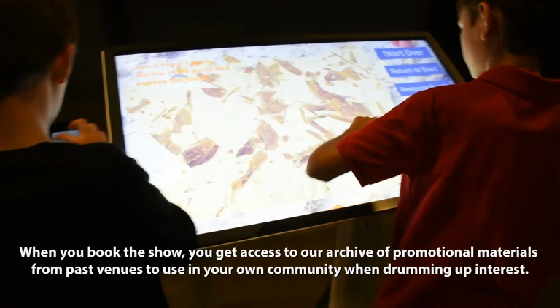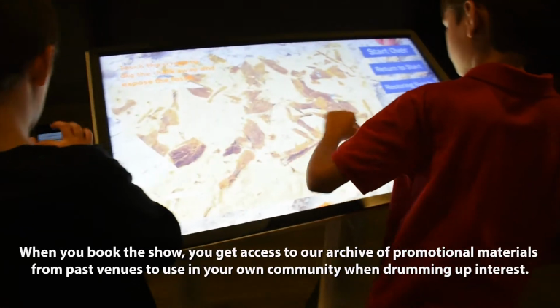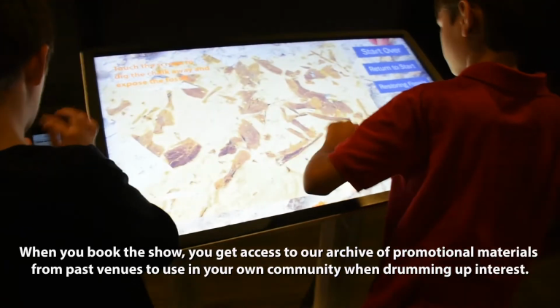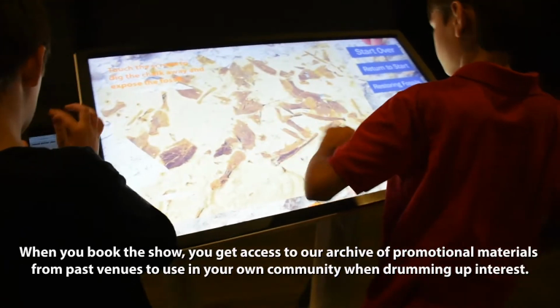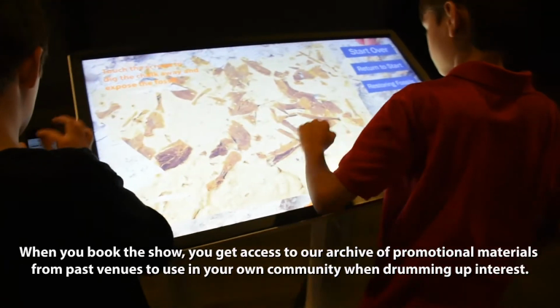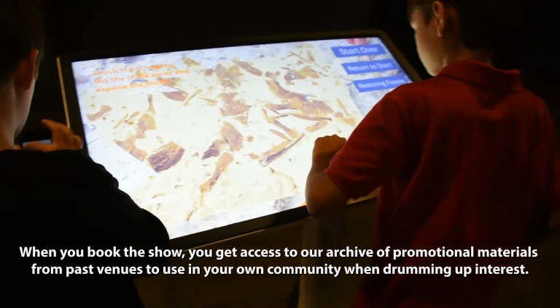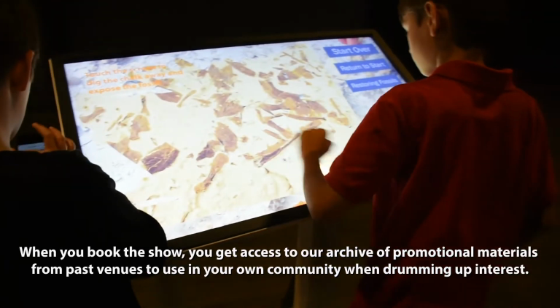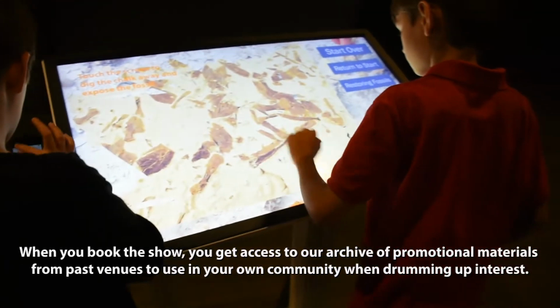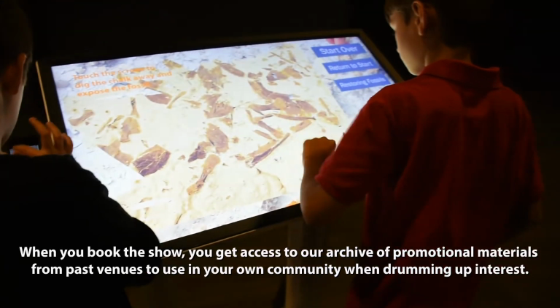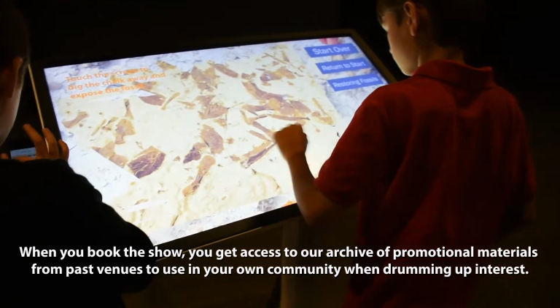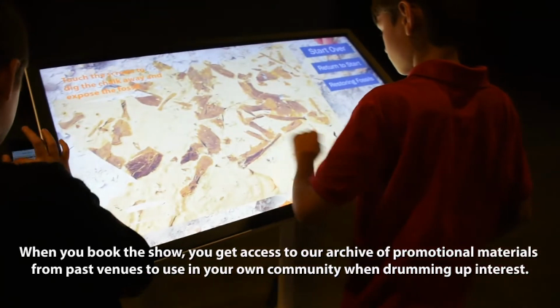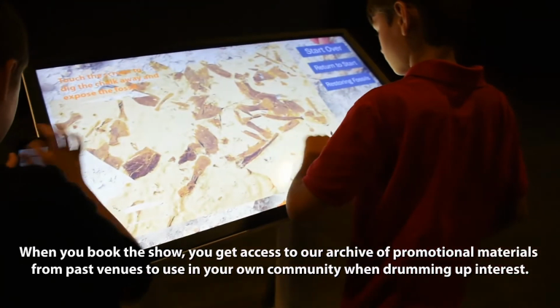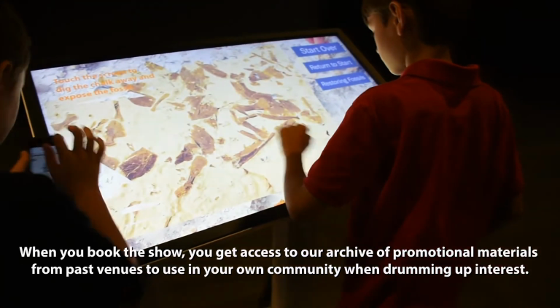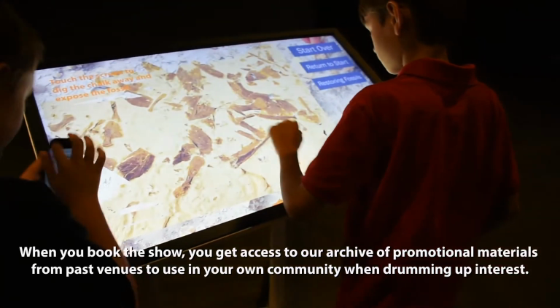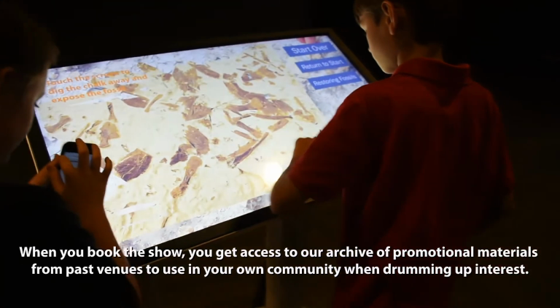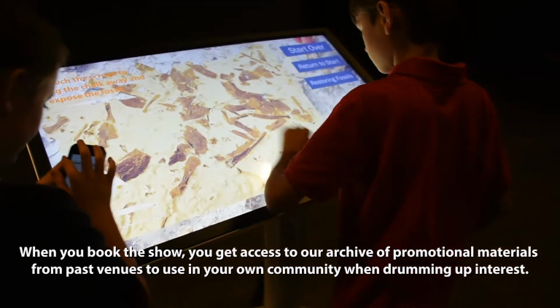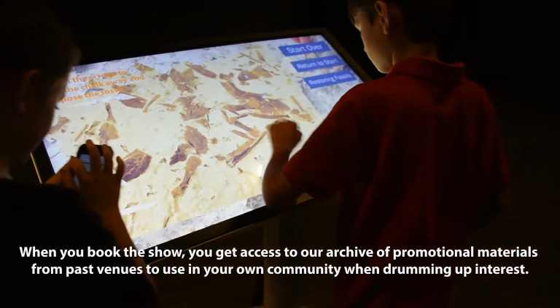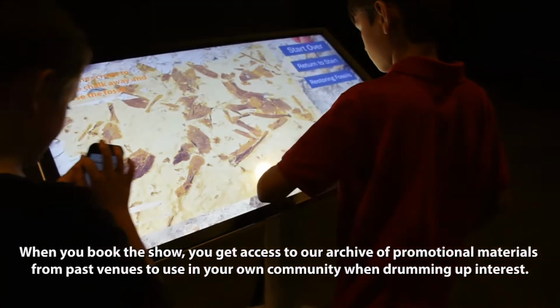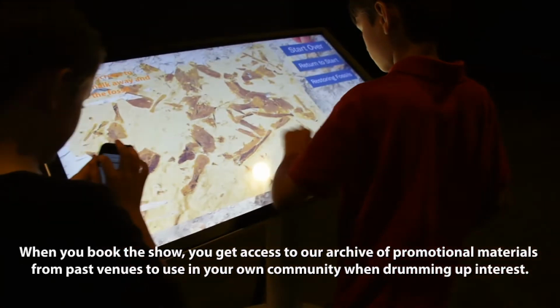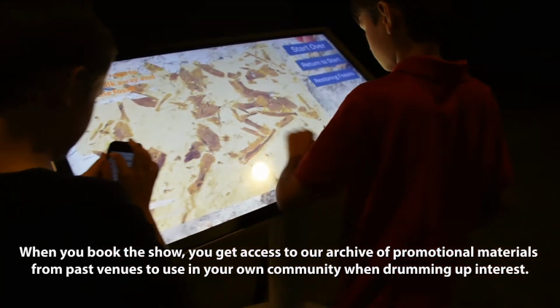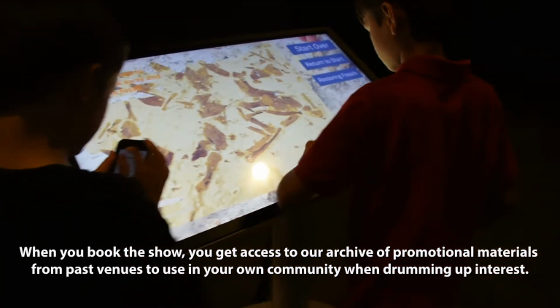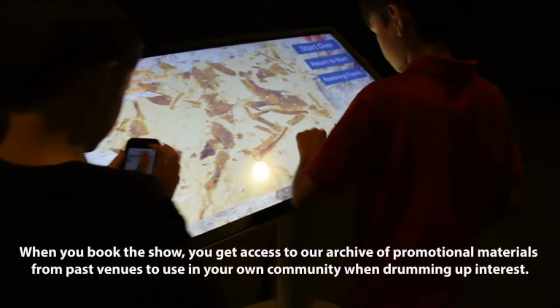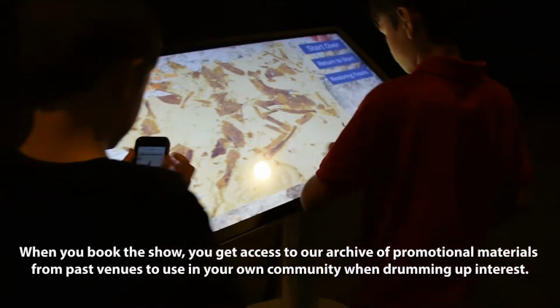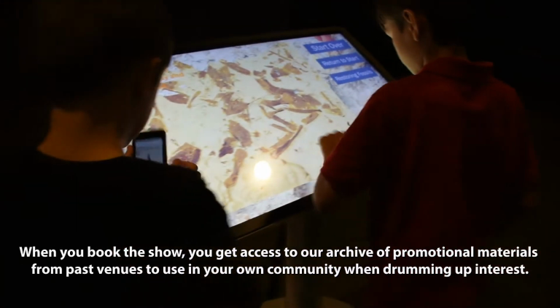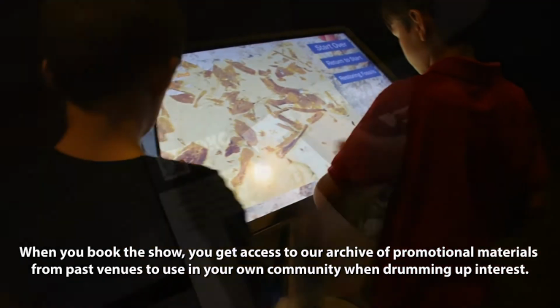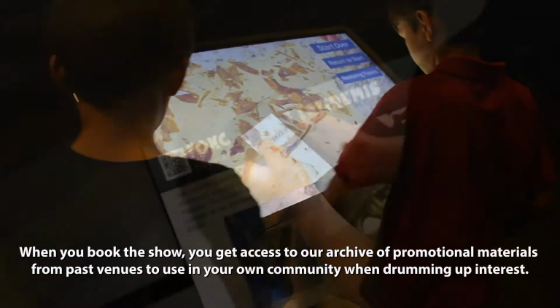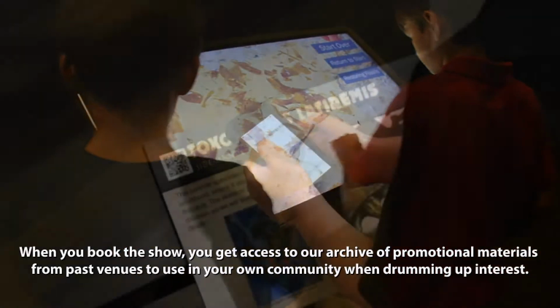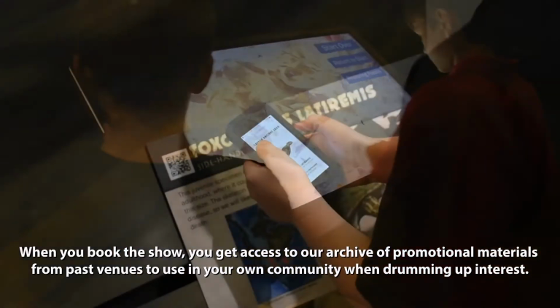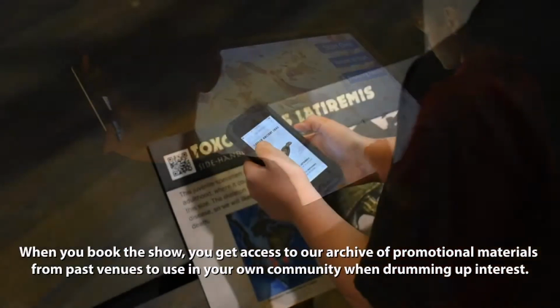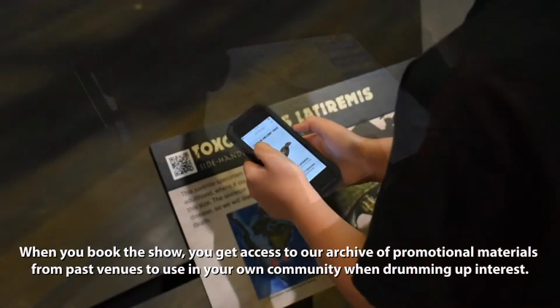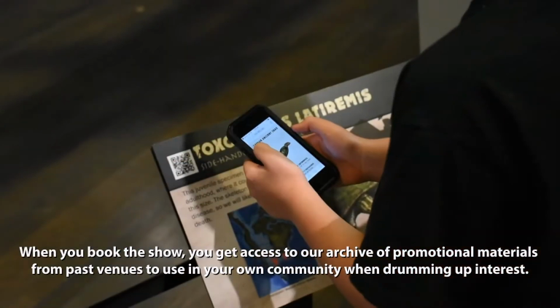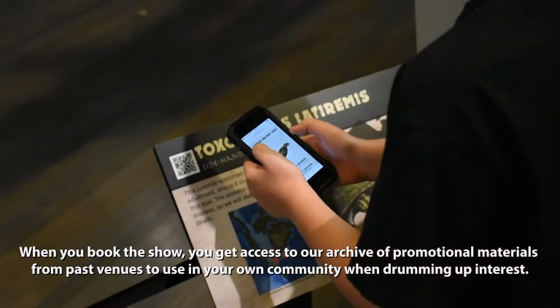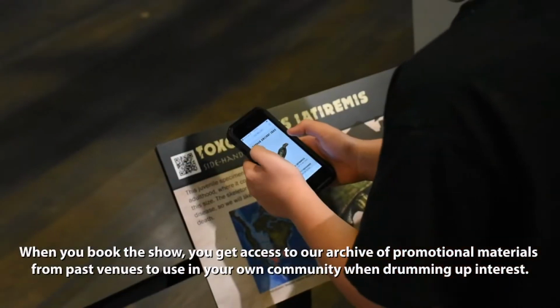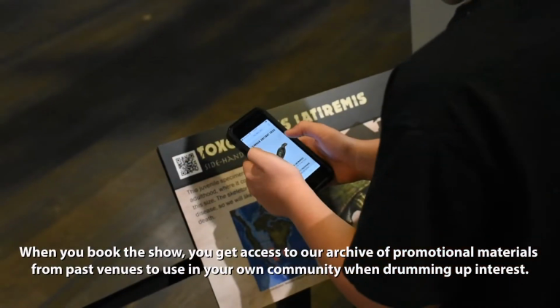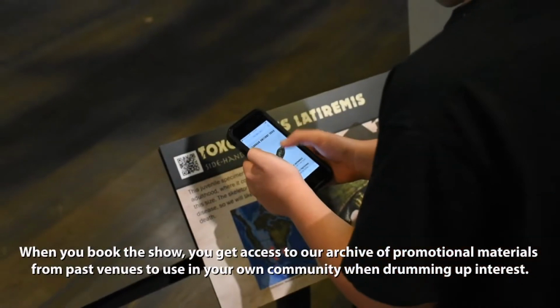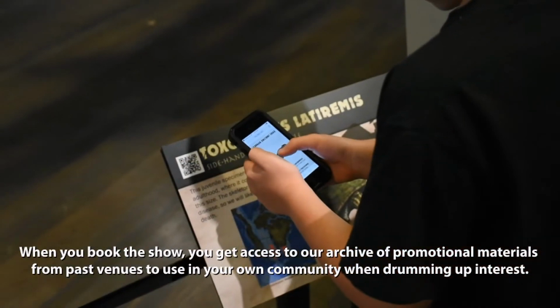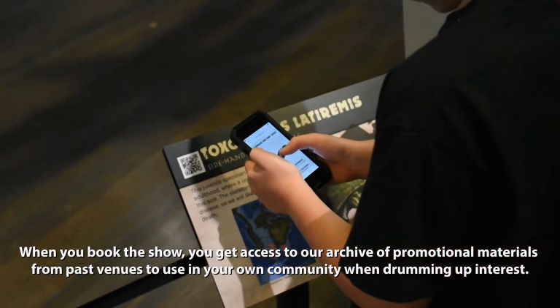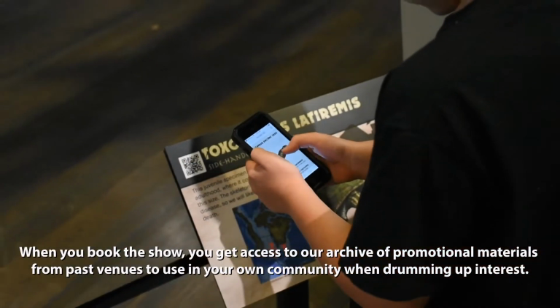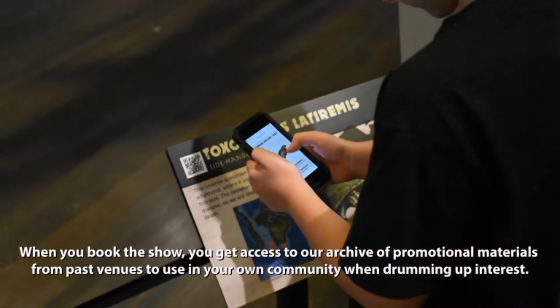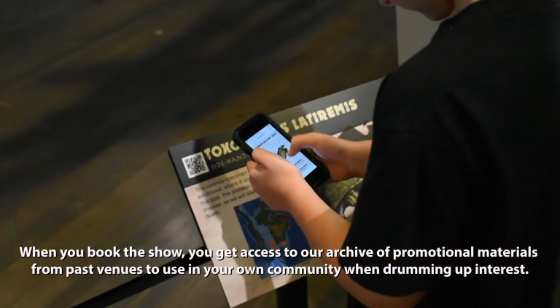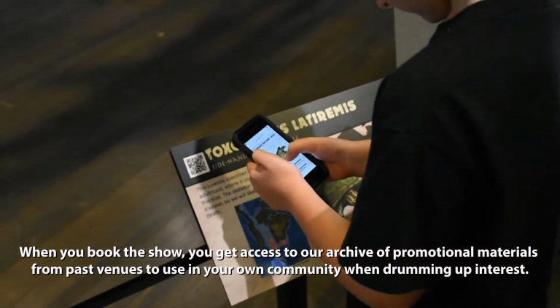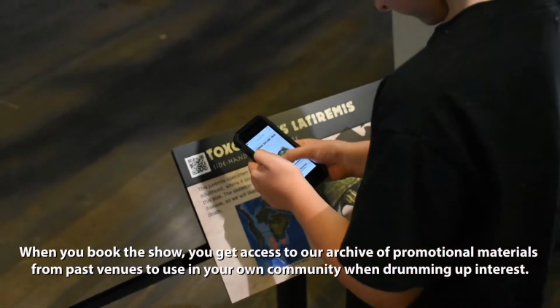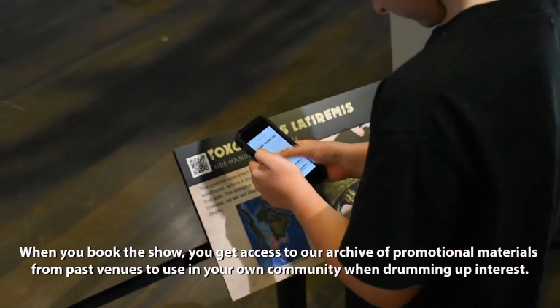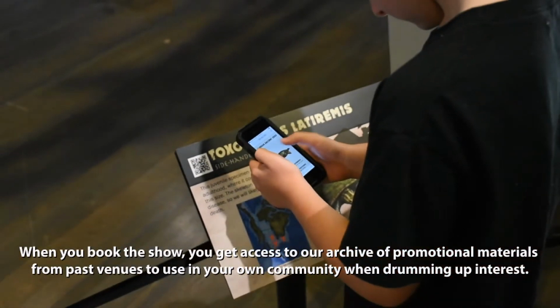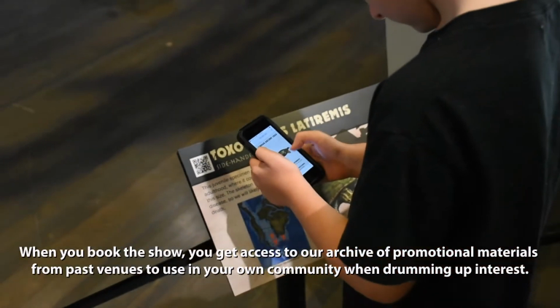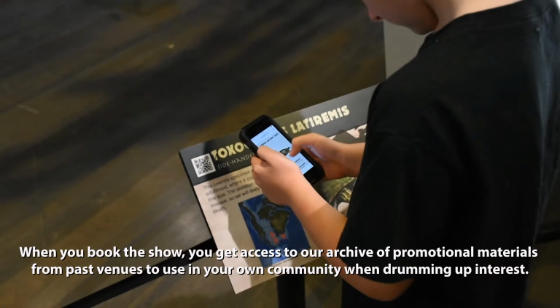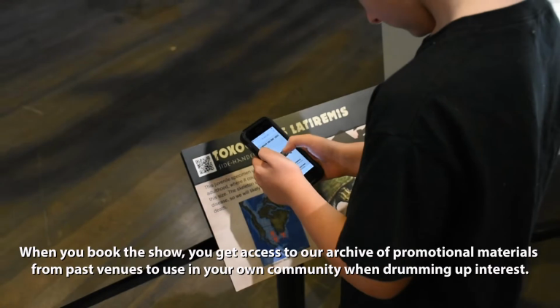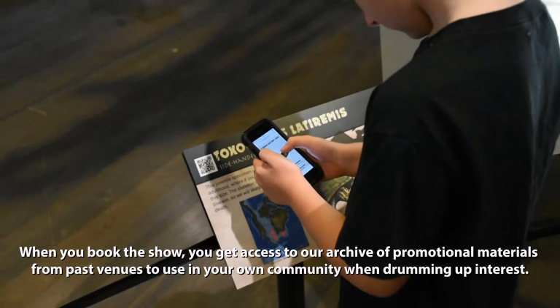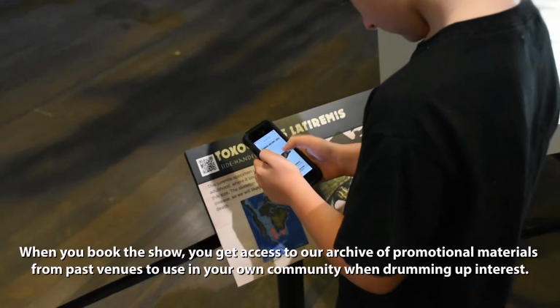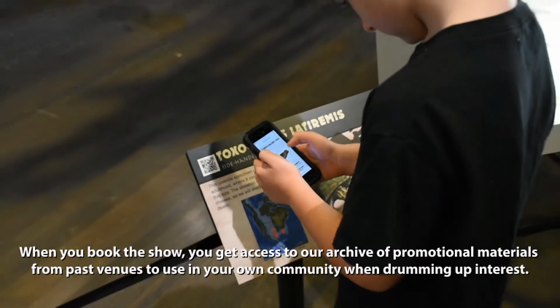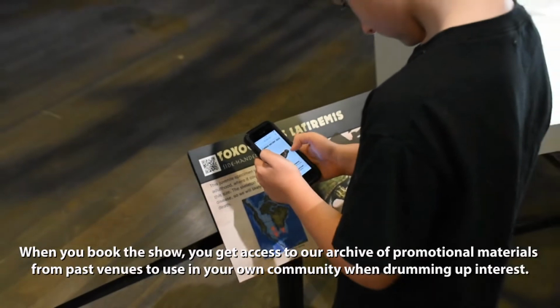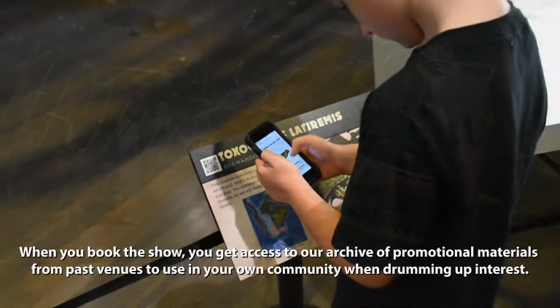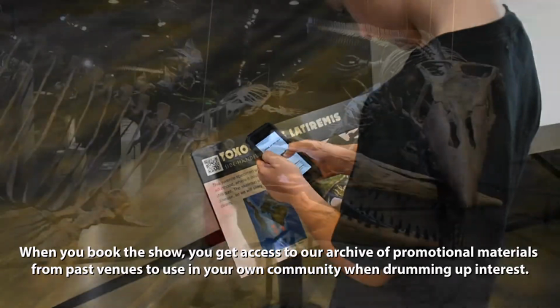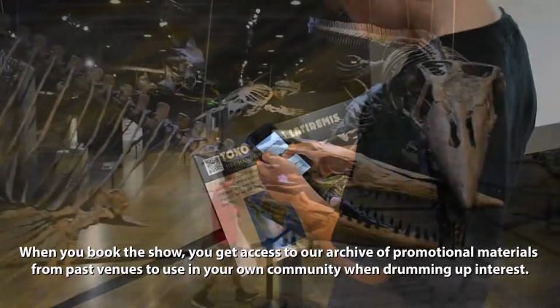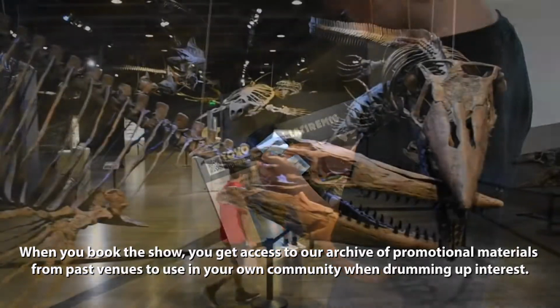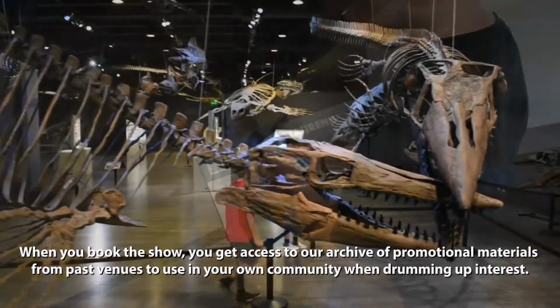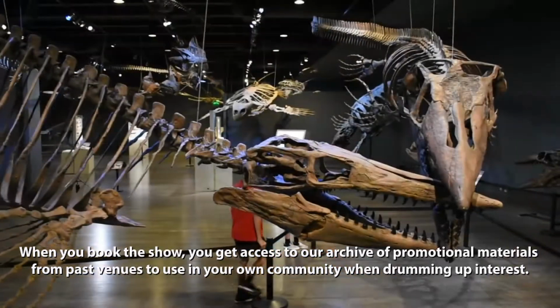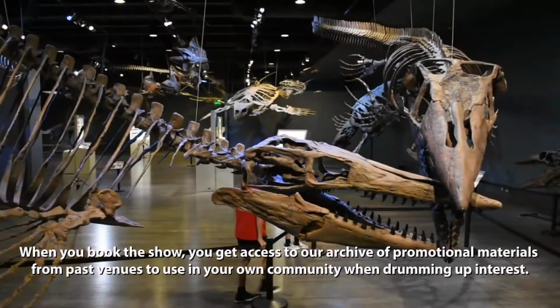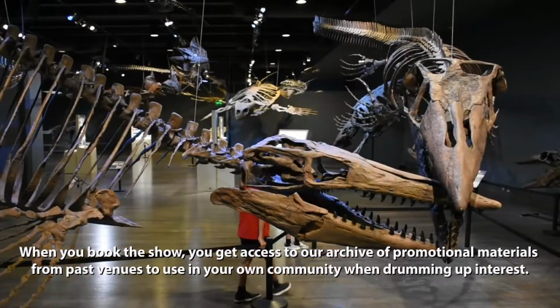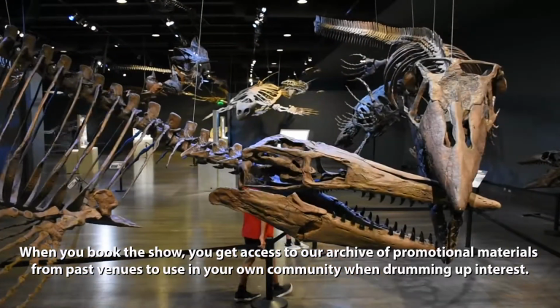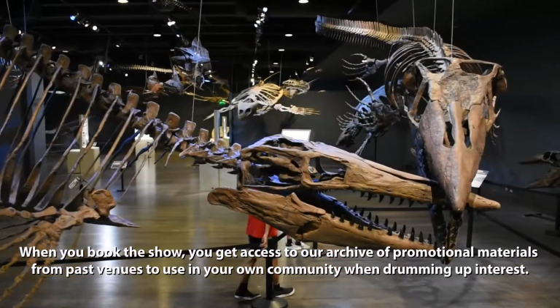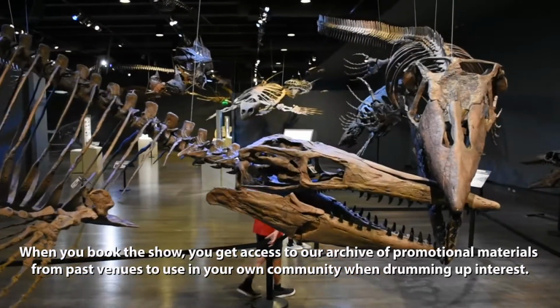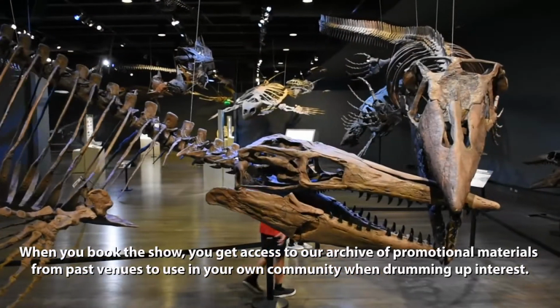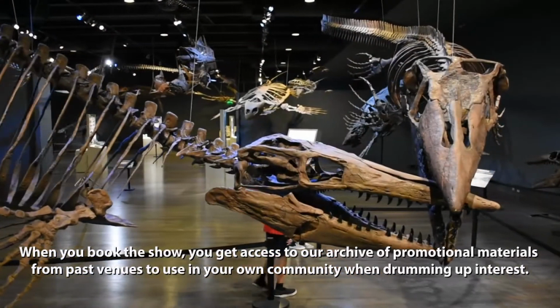When you book the show, you get access to our archive of promotional materials from past venues to use in your own community when you're drumming up interest.